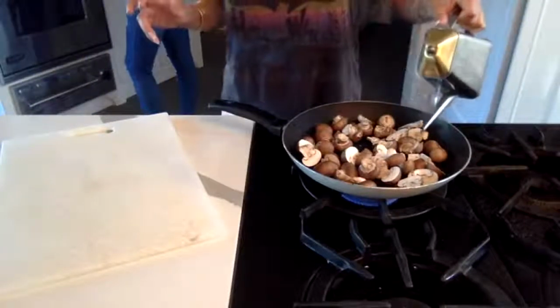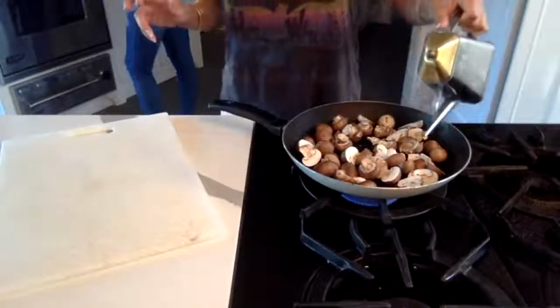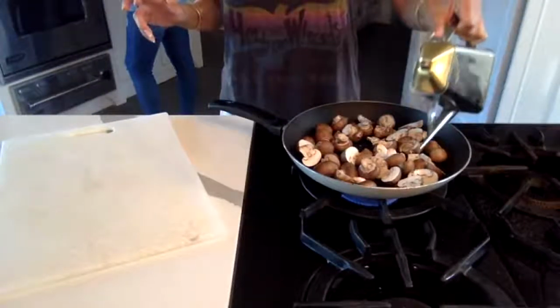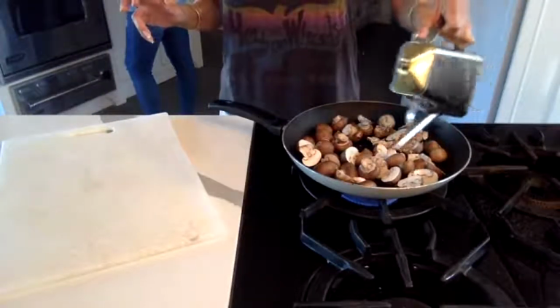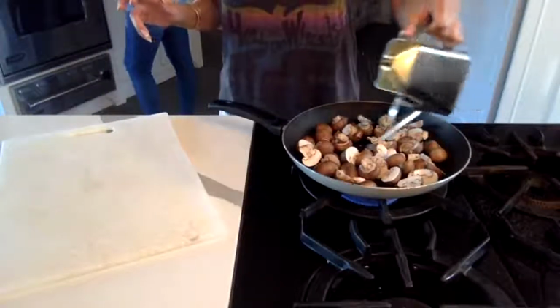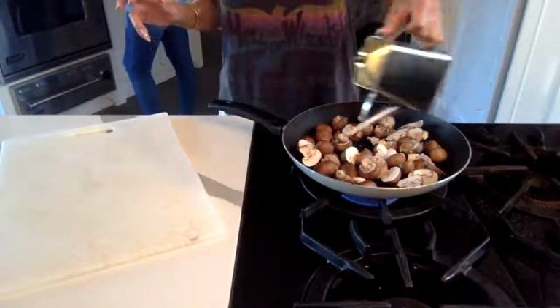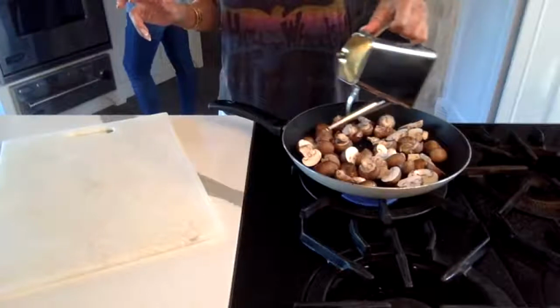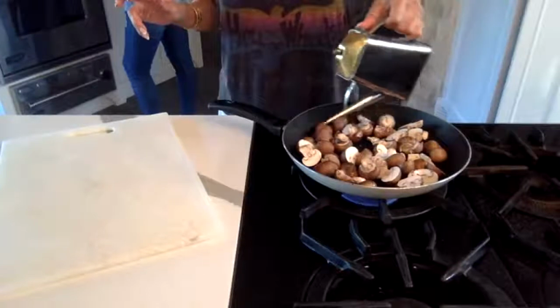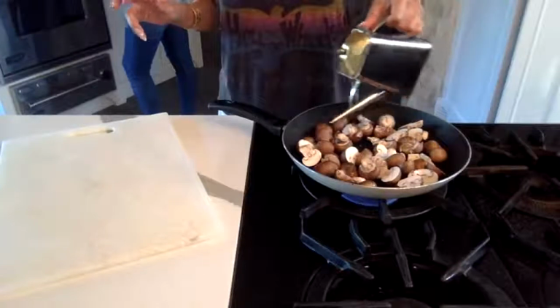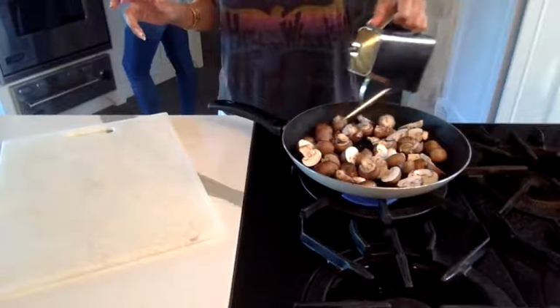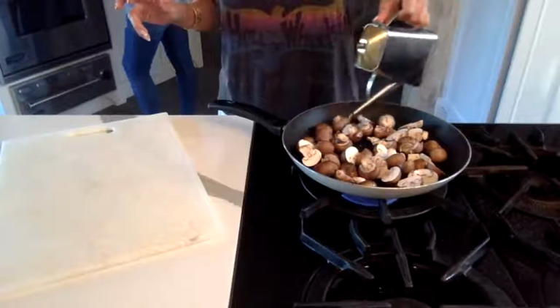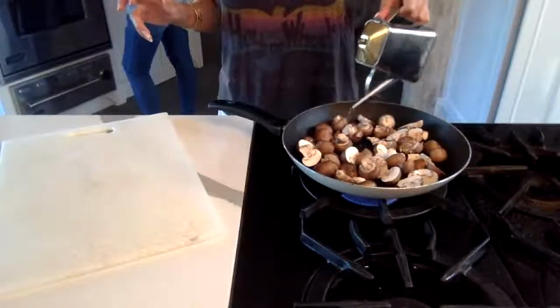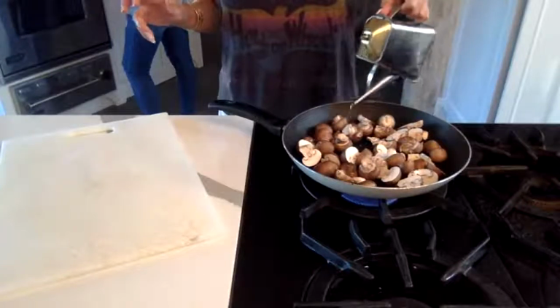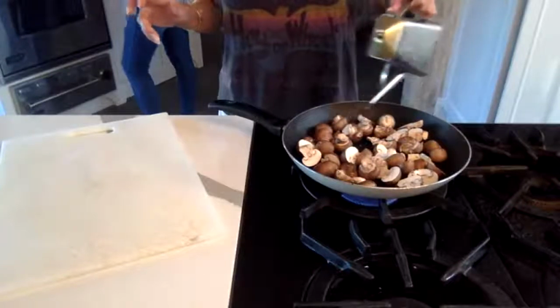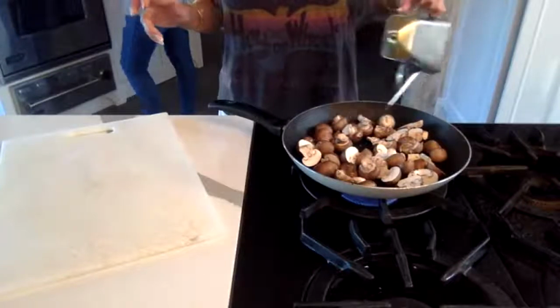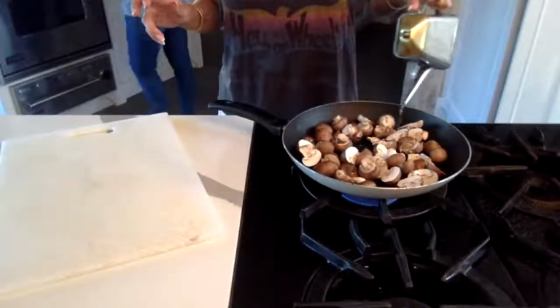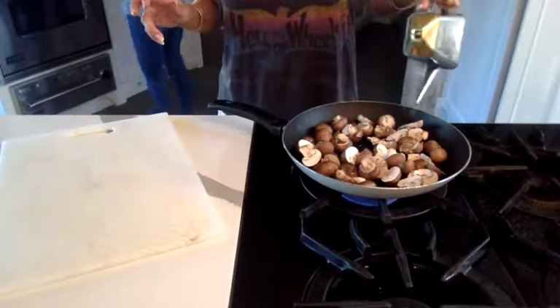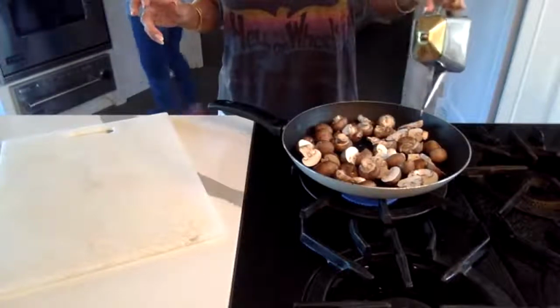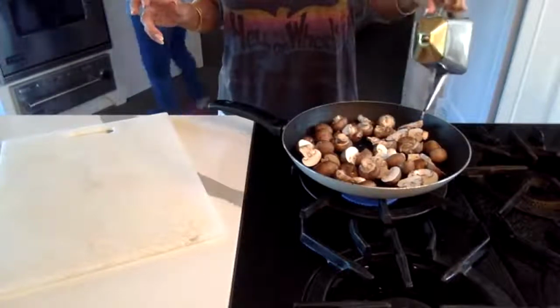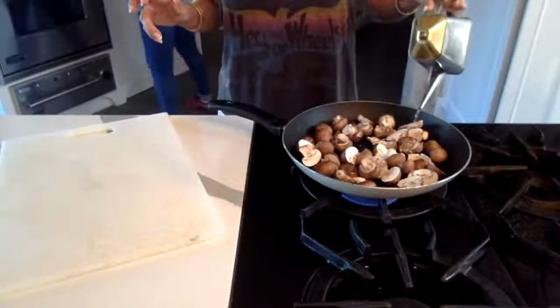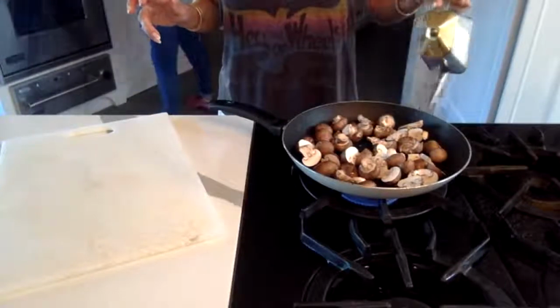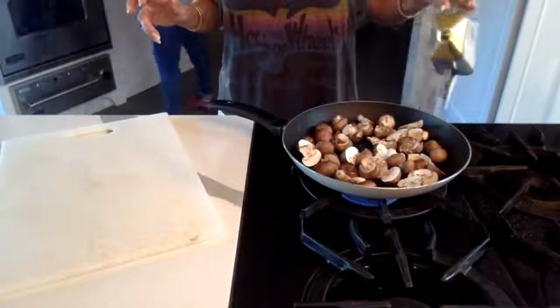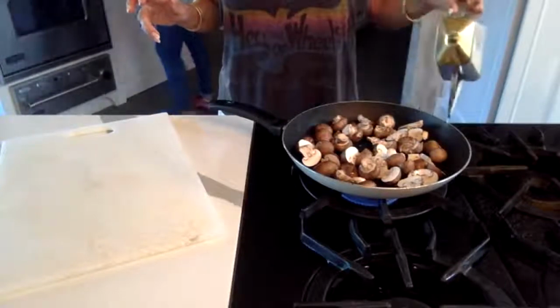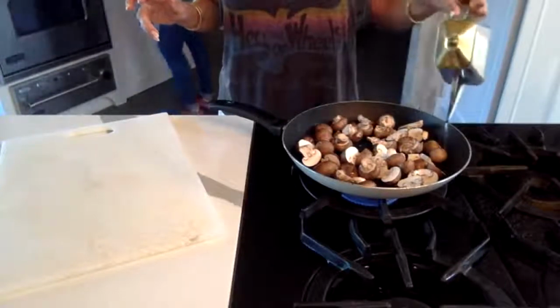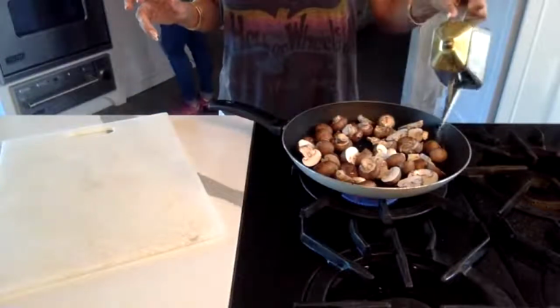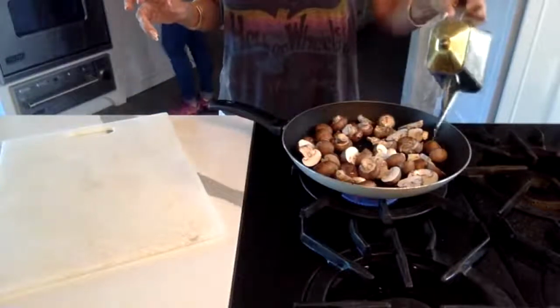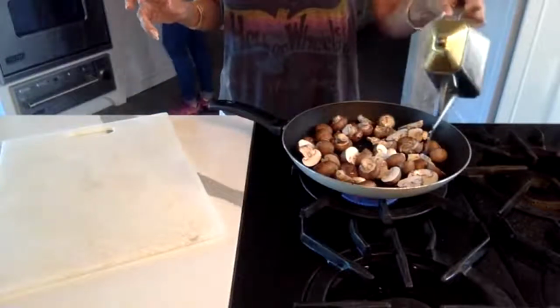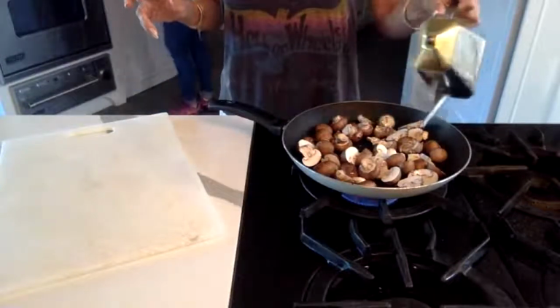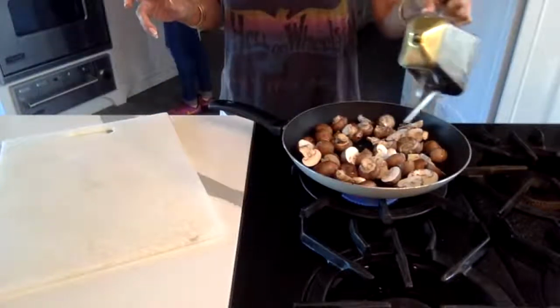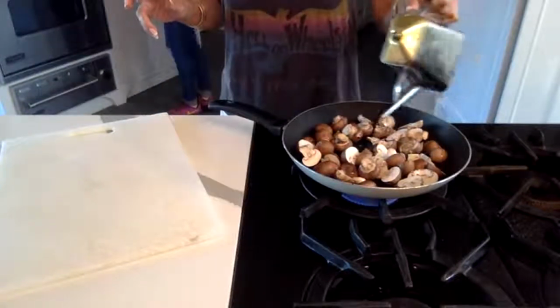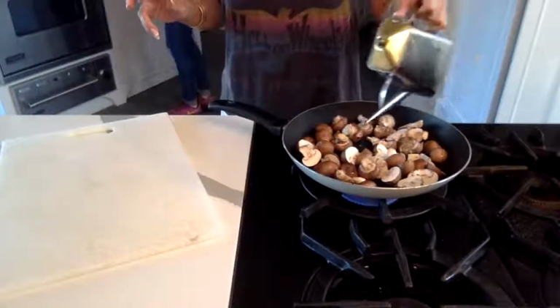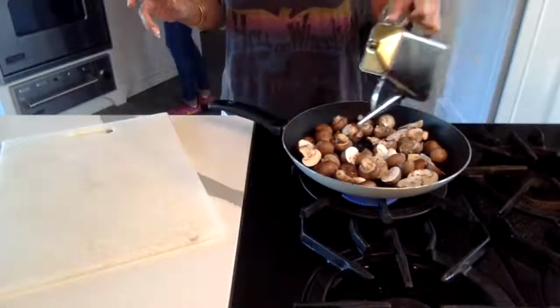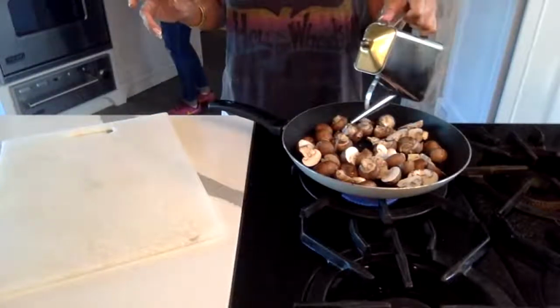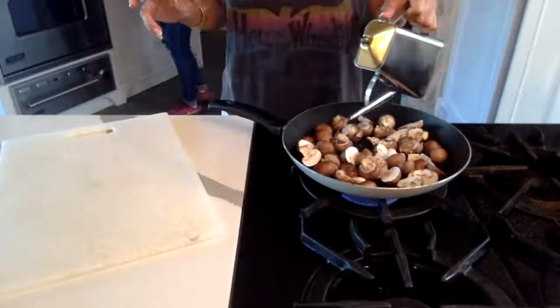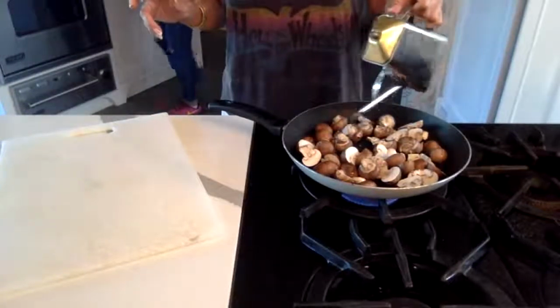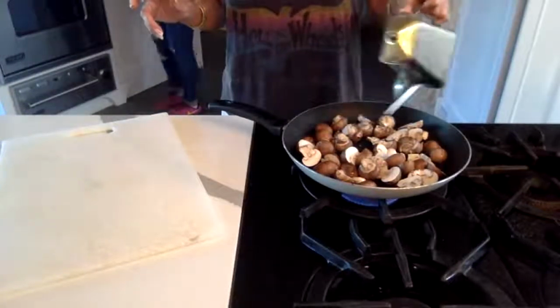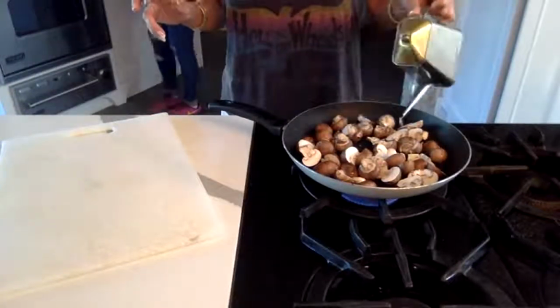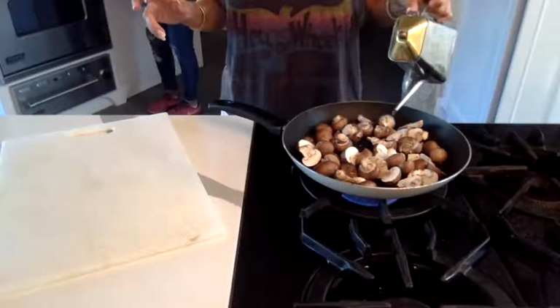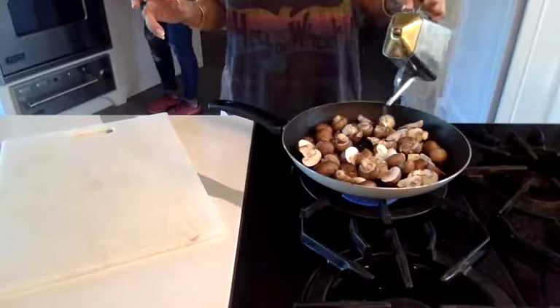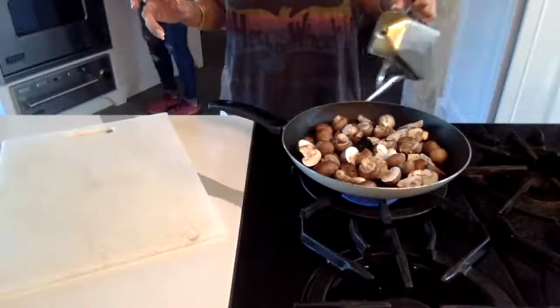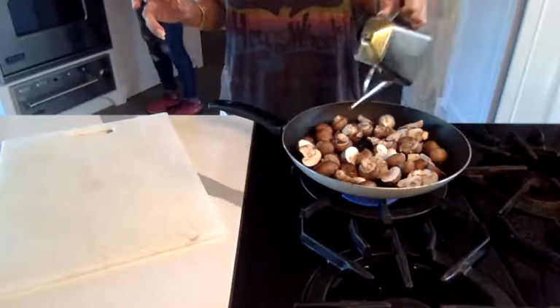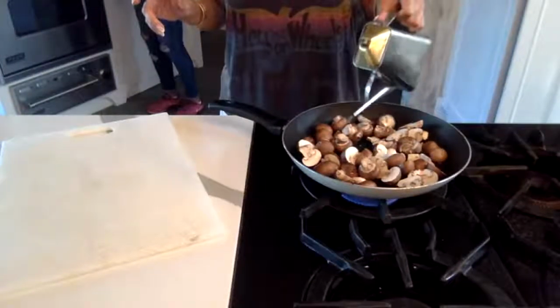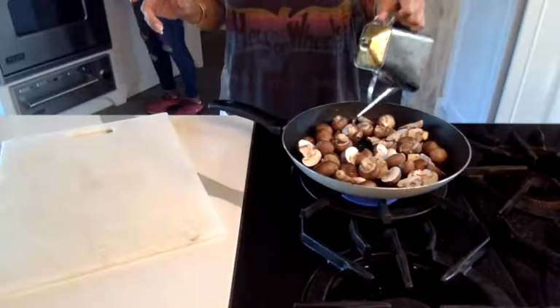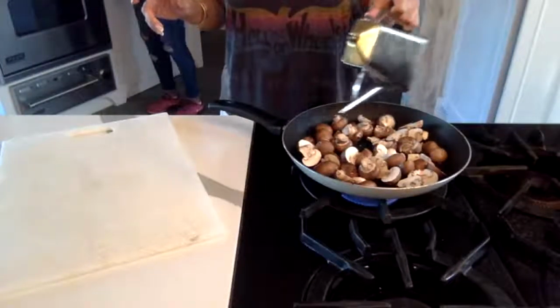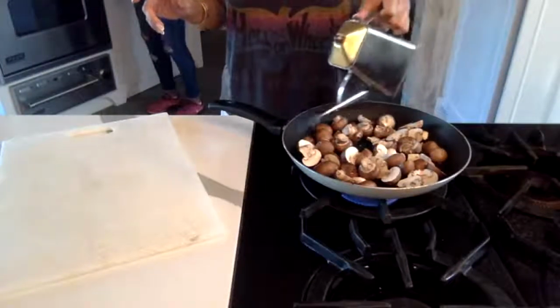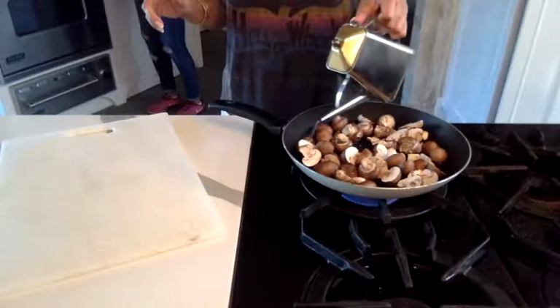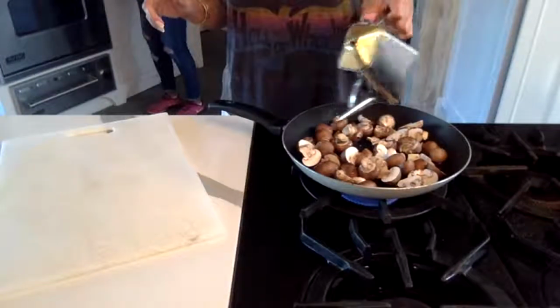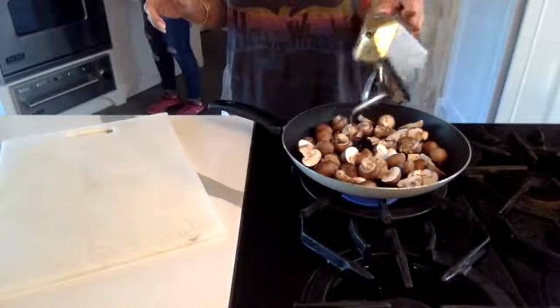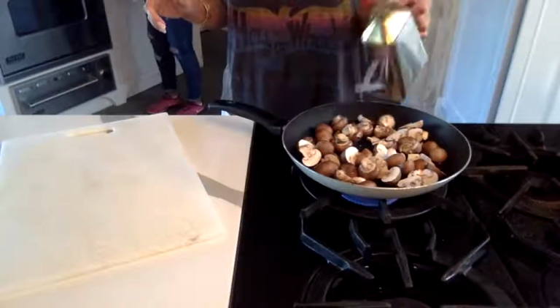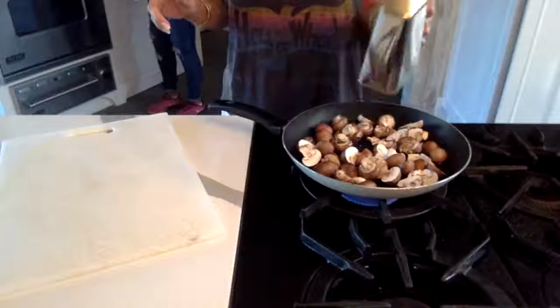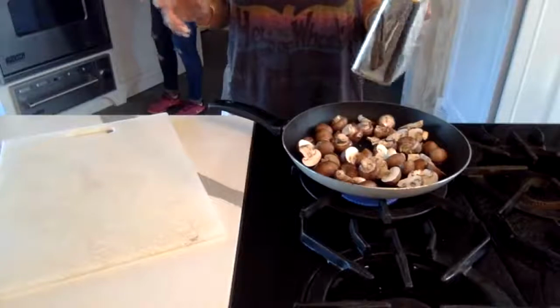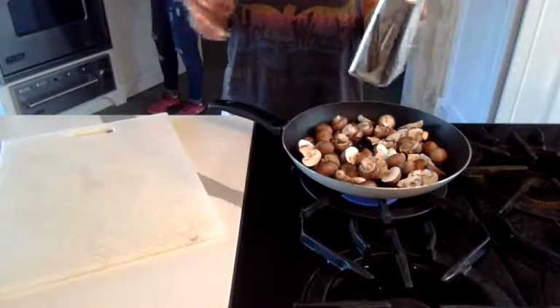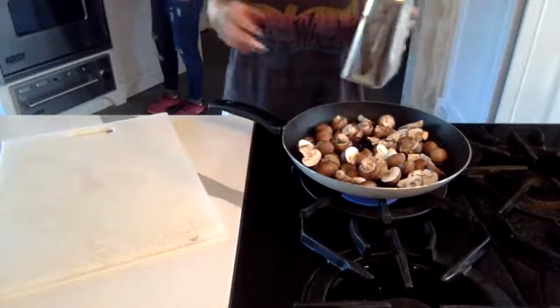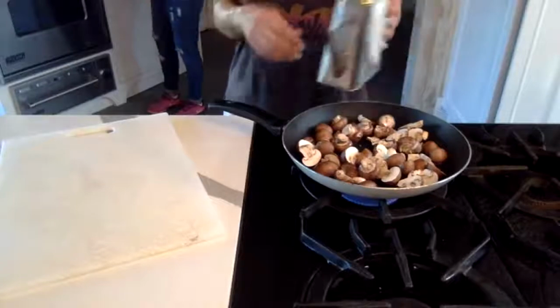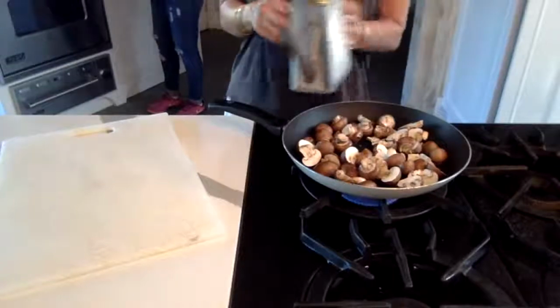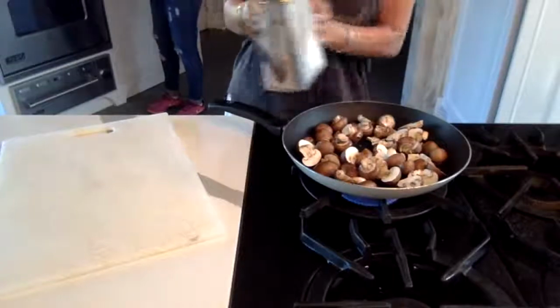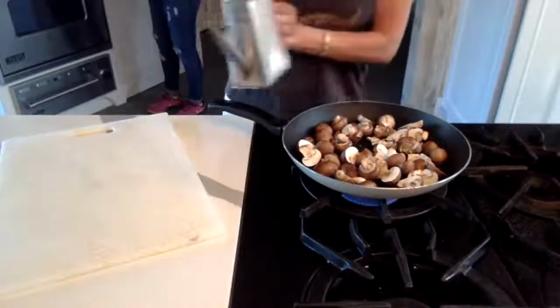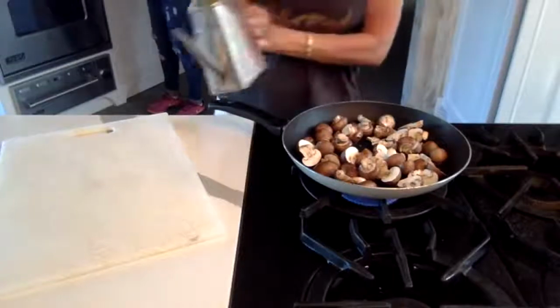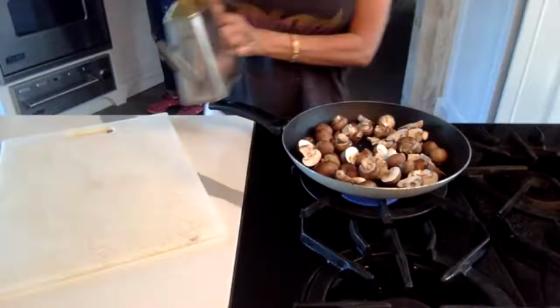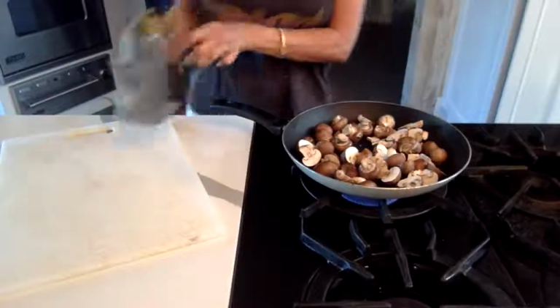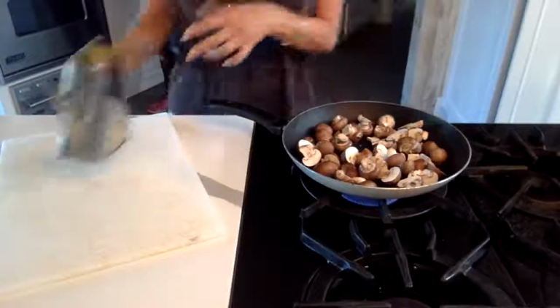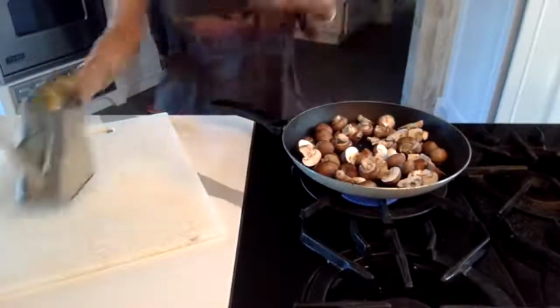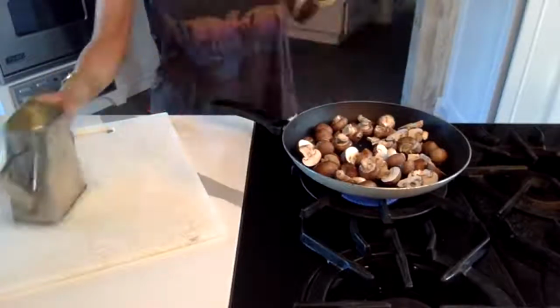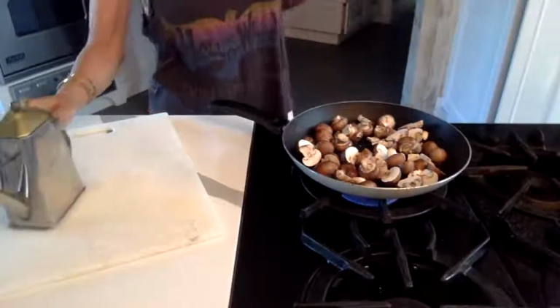Add some avocado oil — not too much. Mushrooms are a sponge. You also don't wash them; you don't submerge them in water.